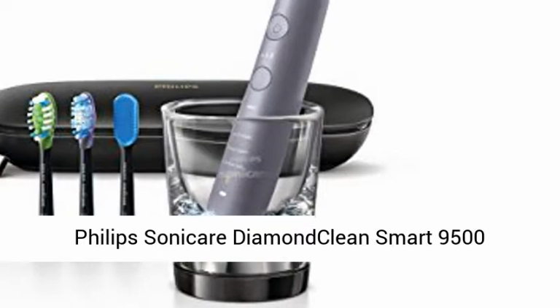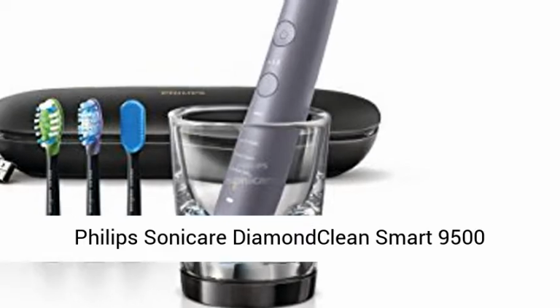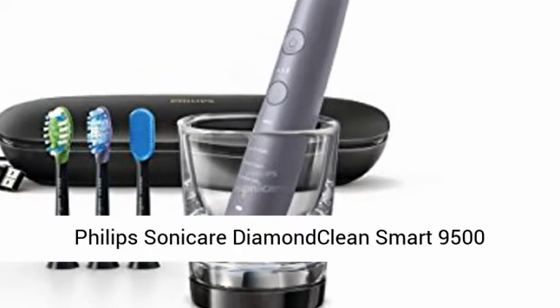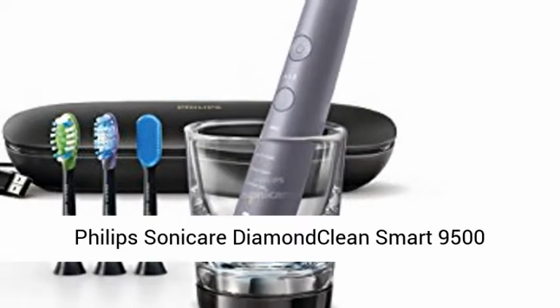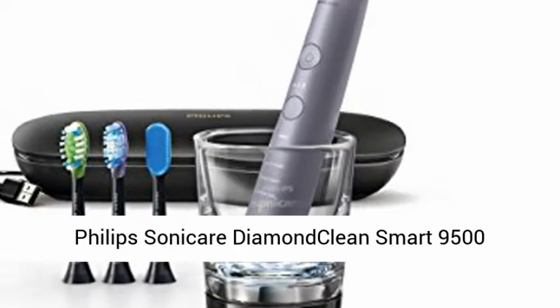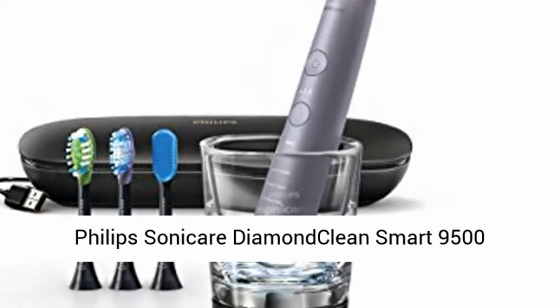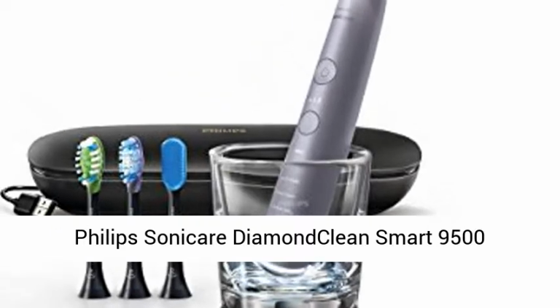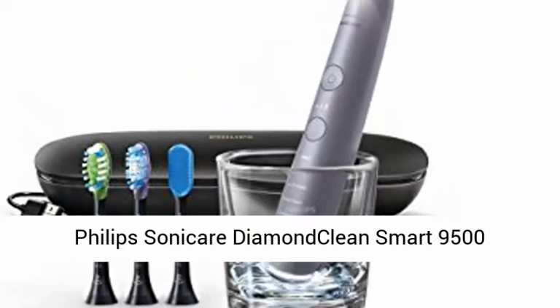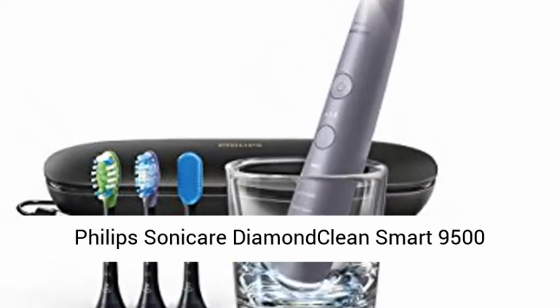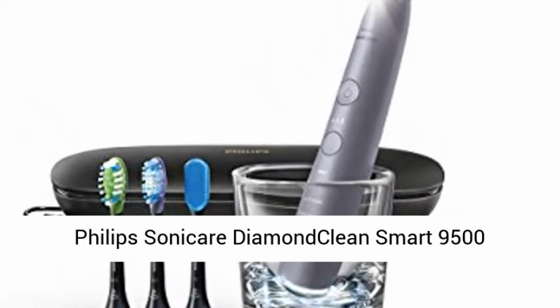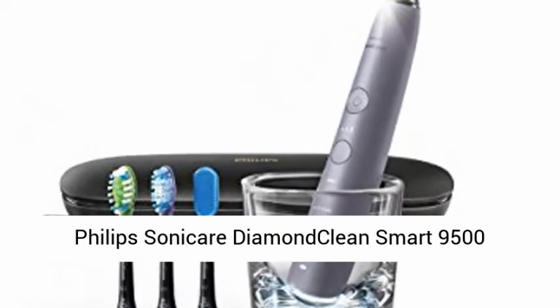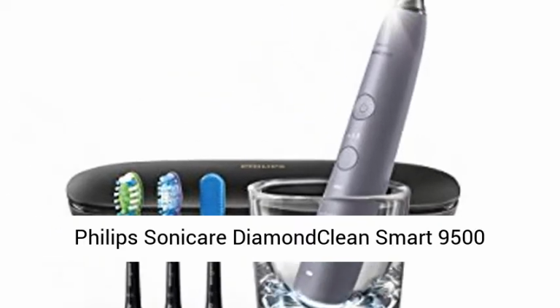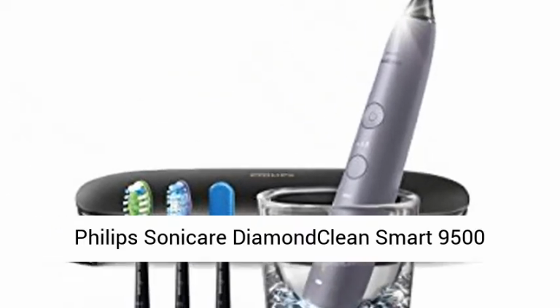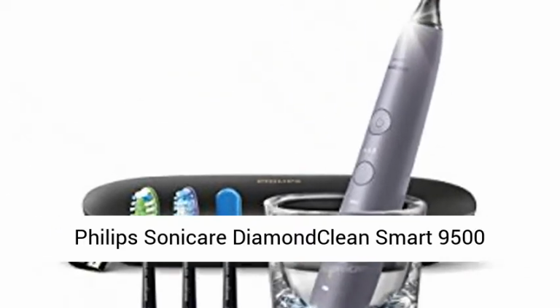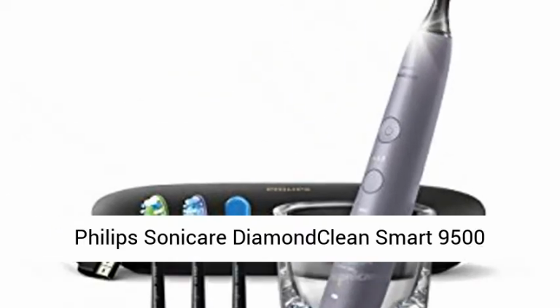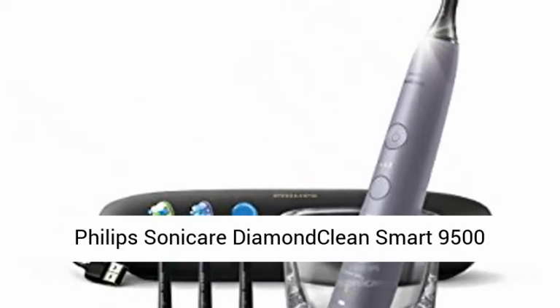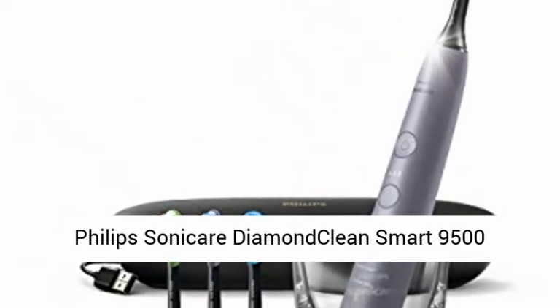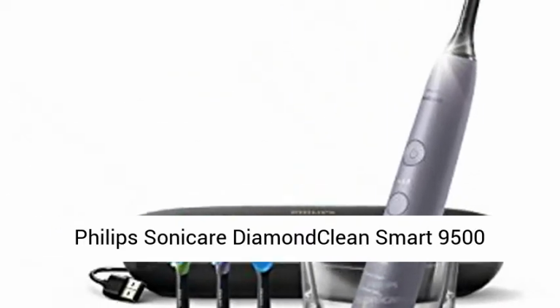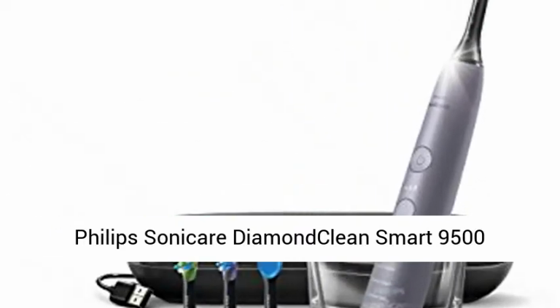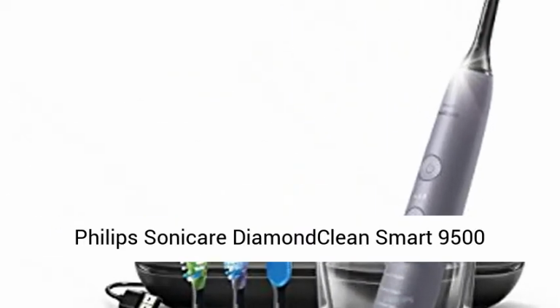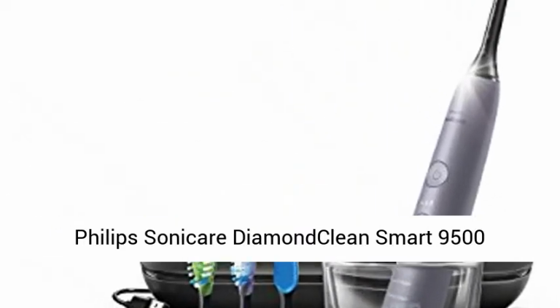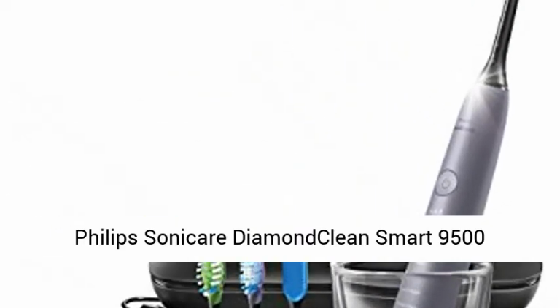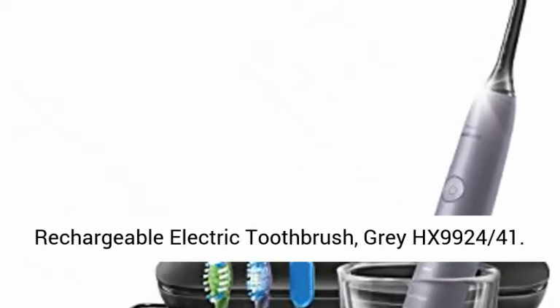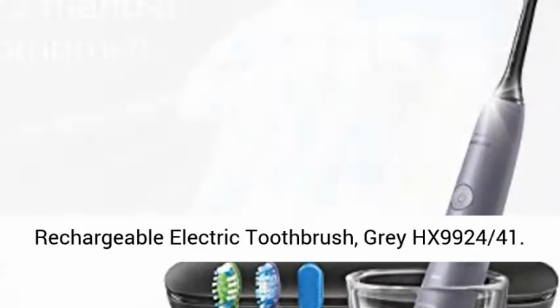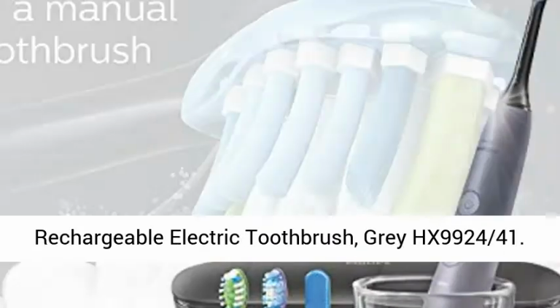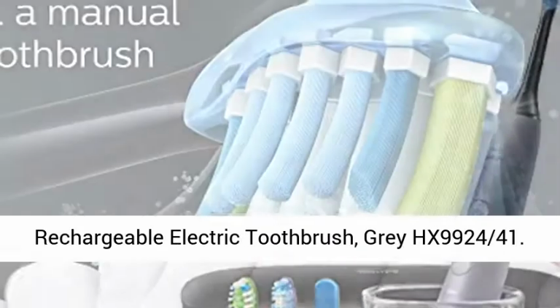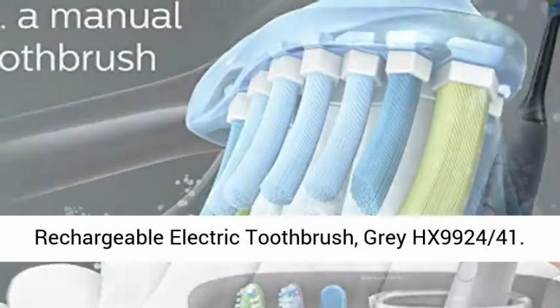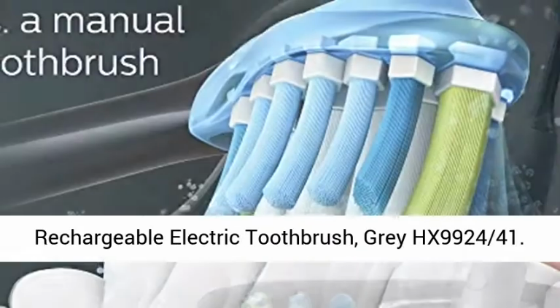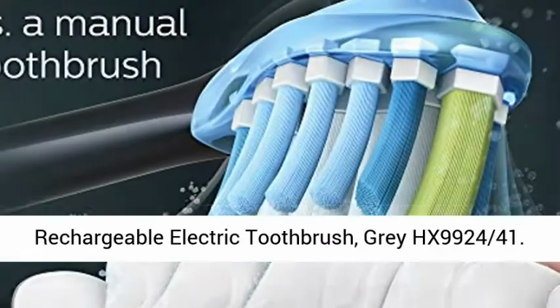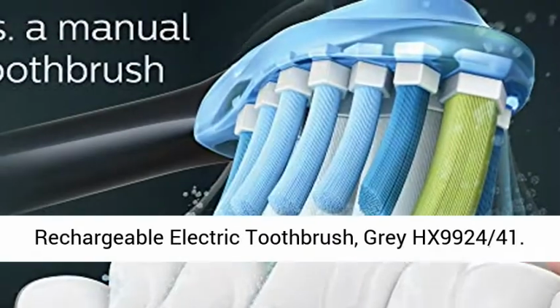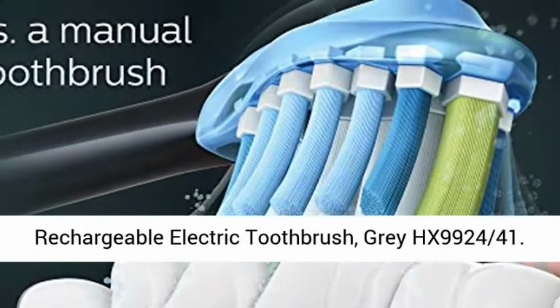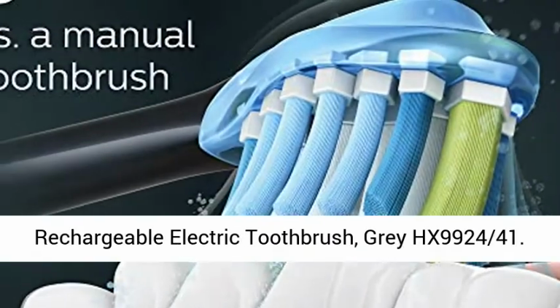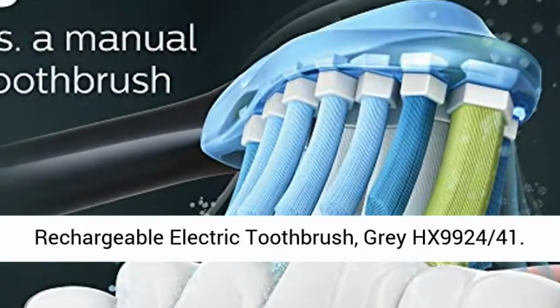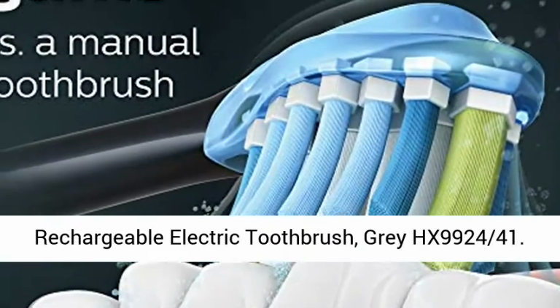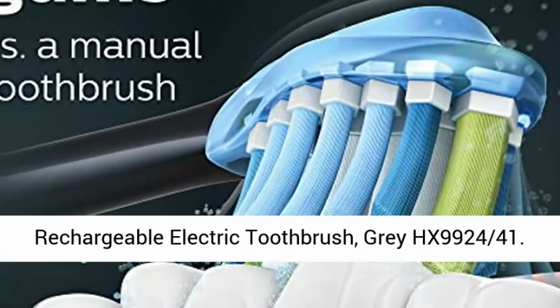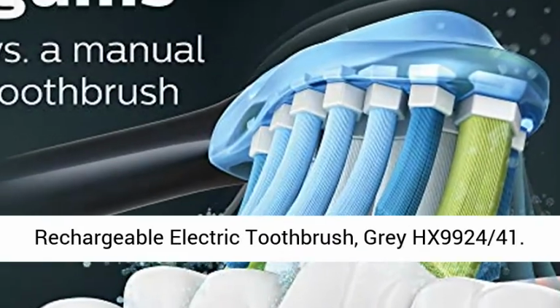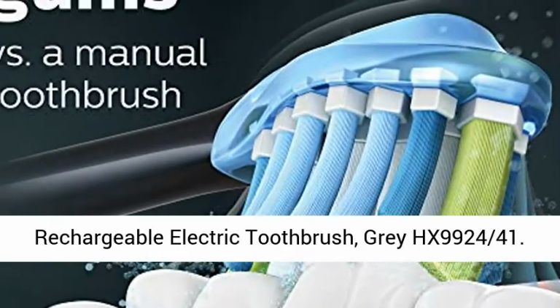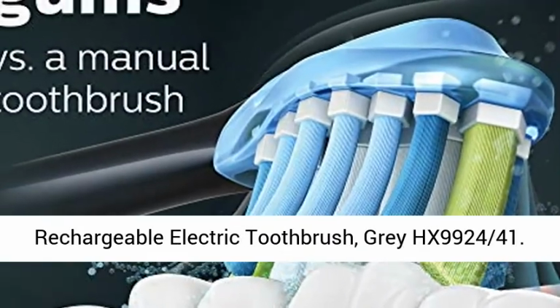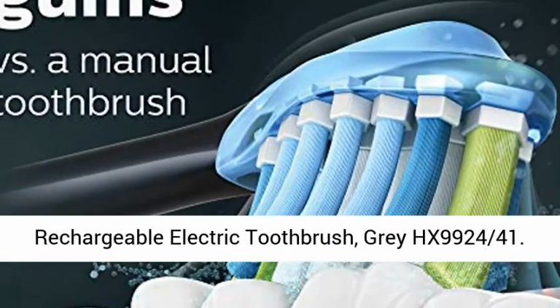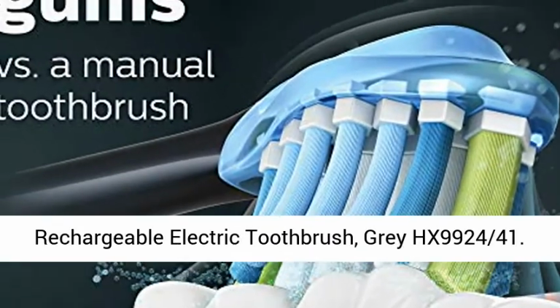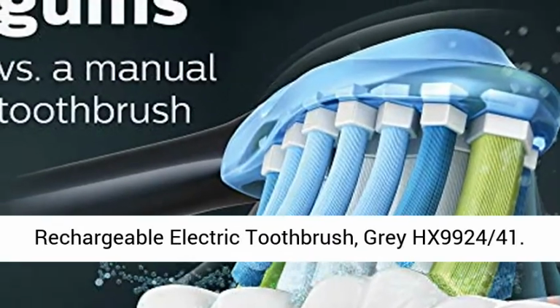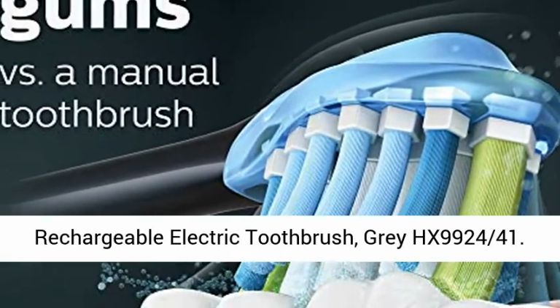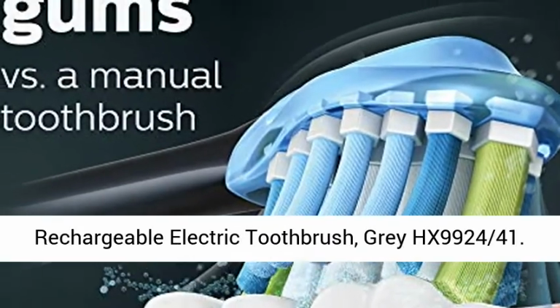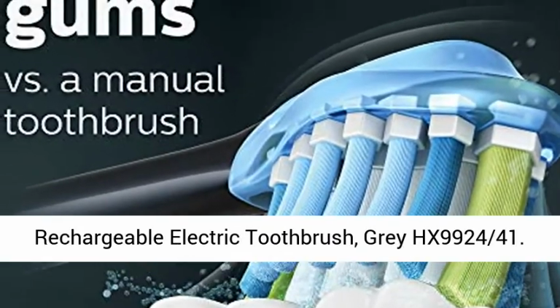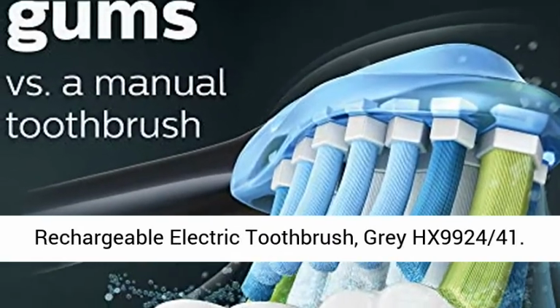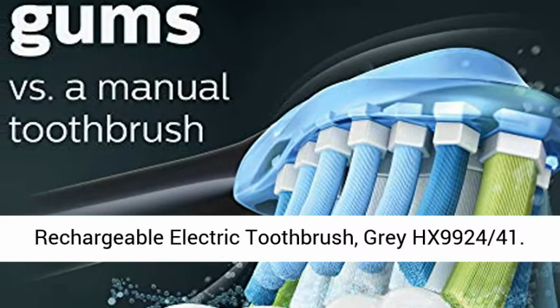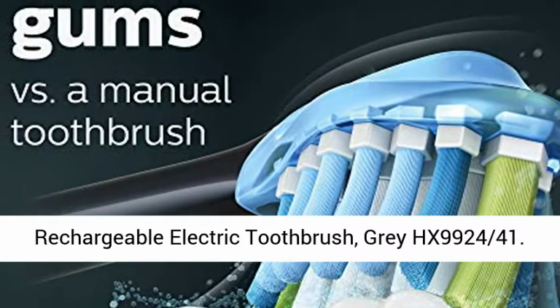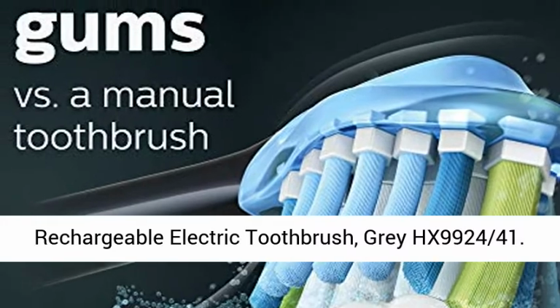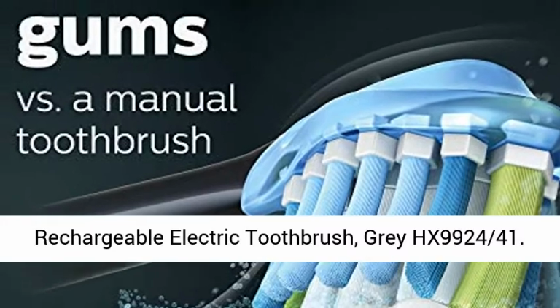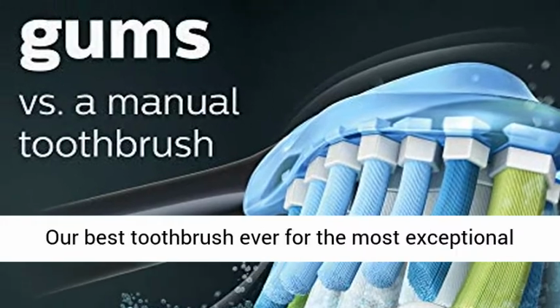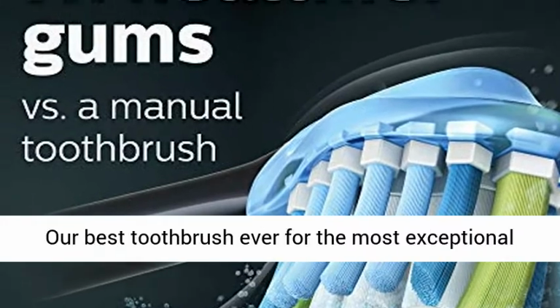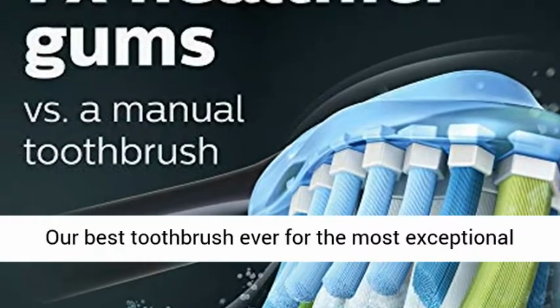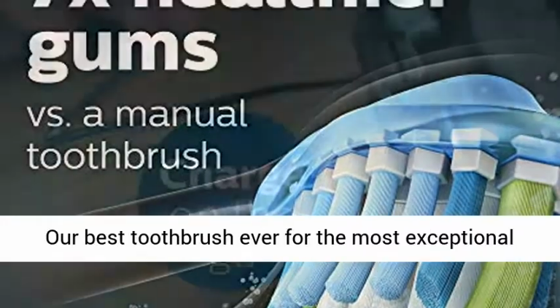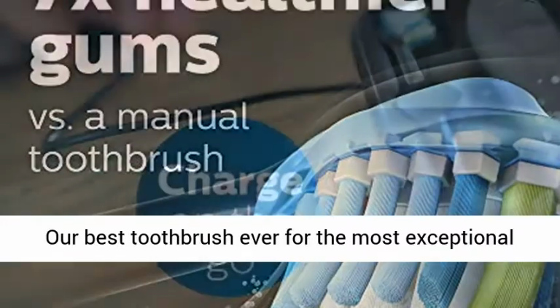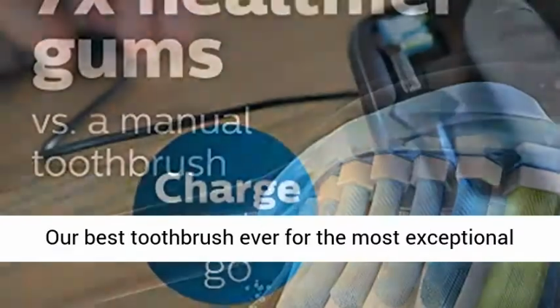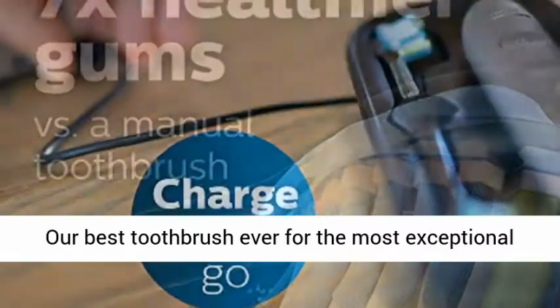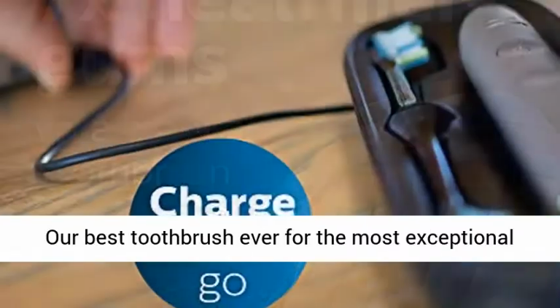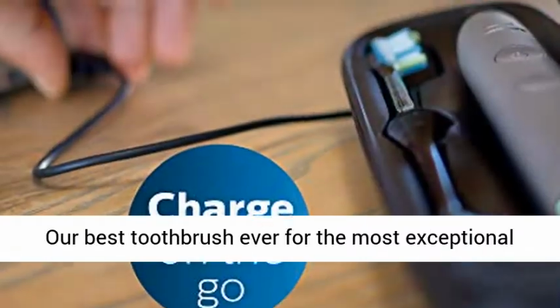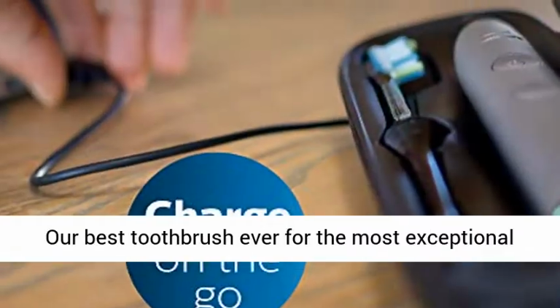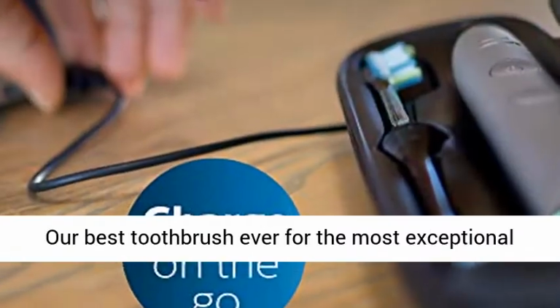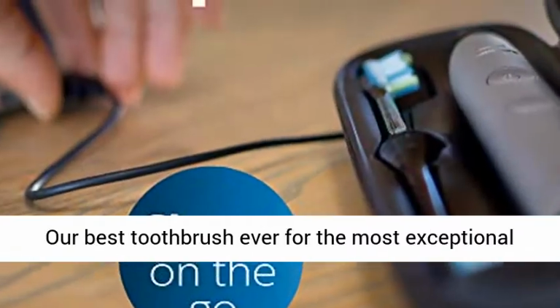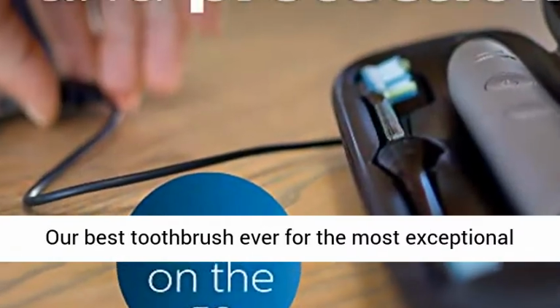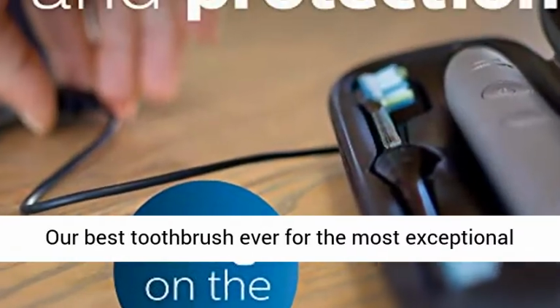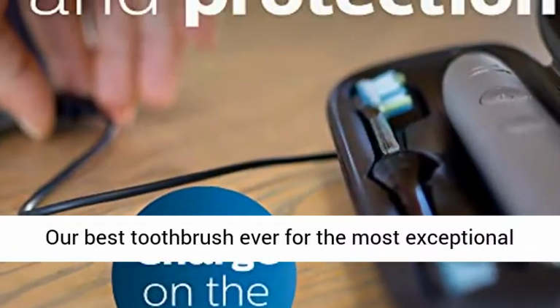Philips Sonicare DiamondClean Smart 9500 Rechargeable Electric Toothbrush, Gray HX99-2441.